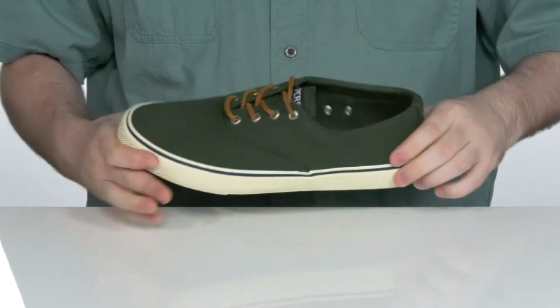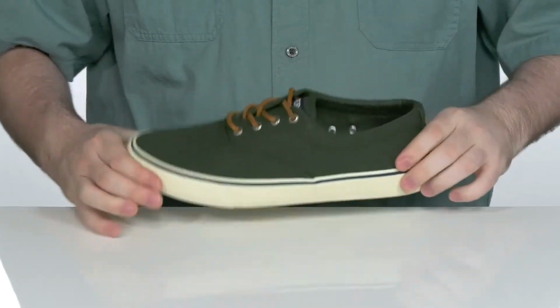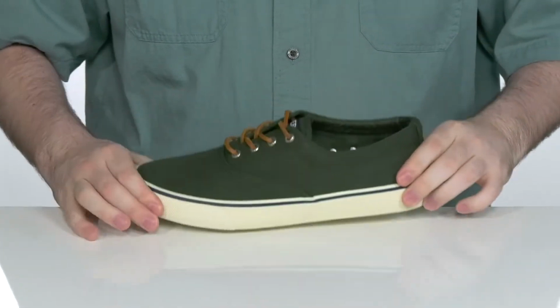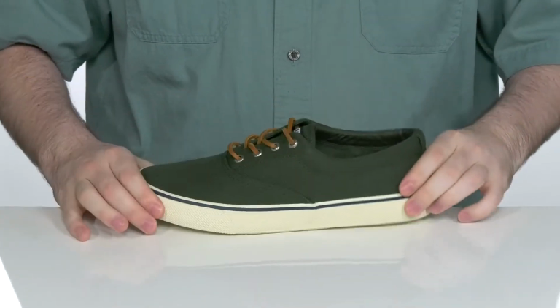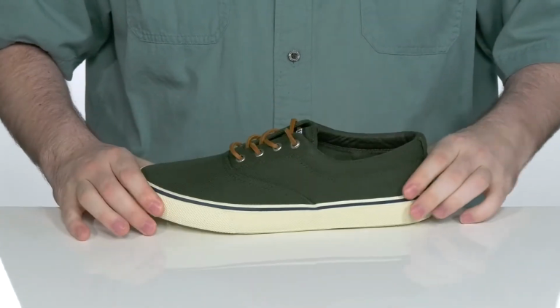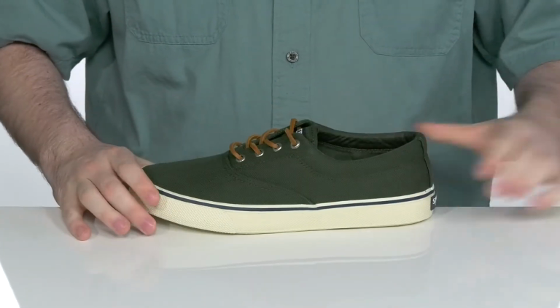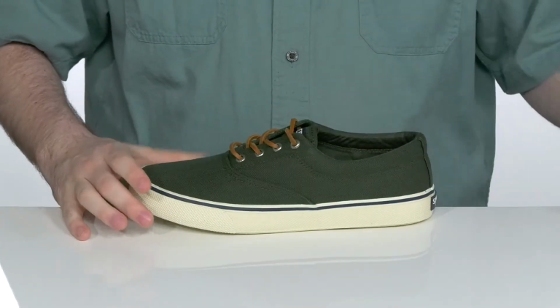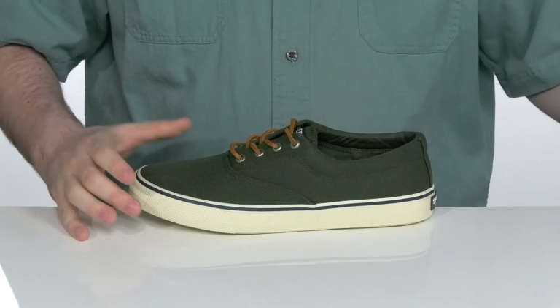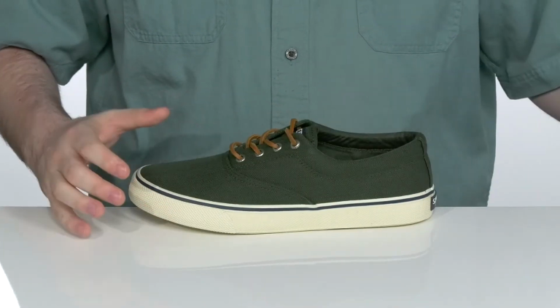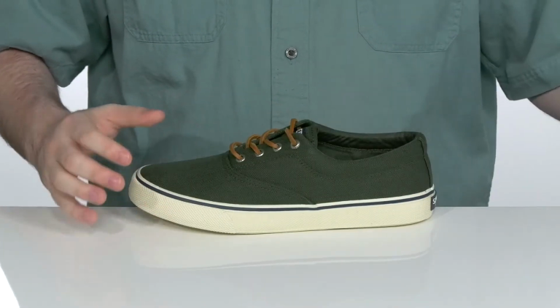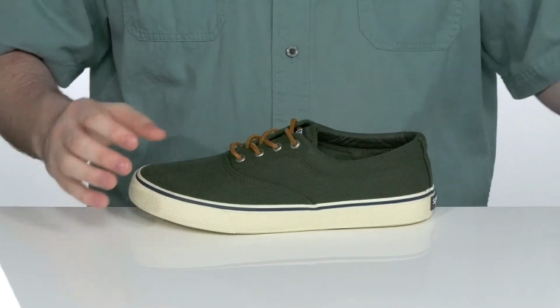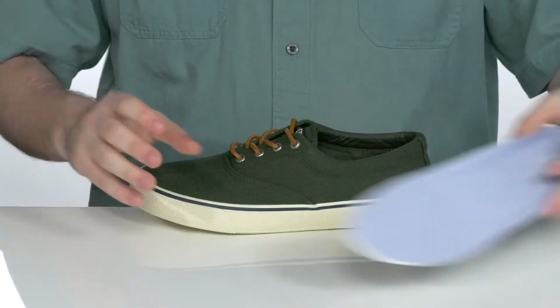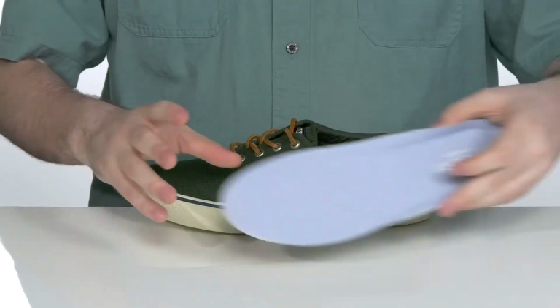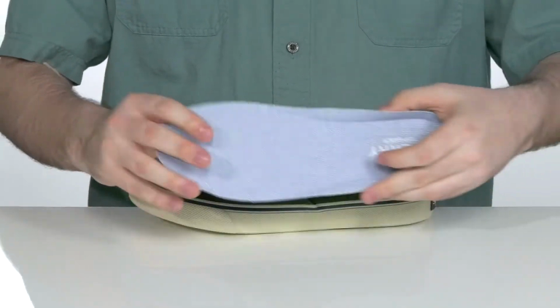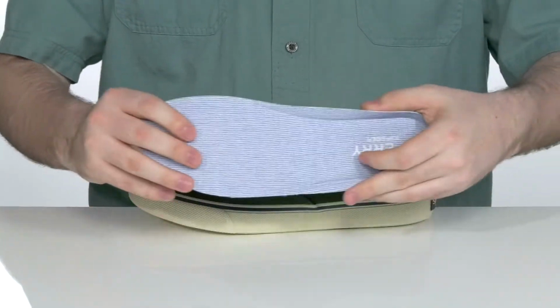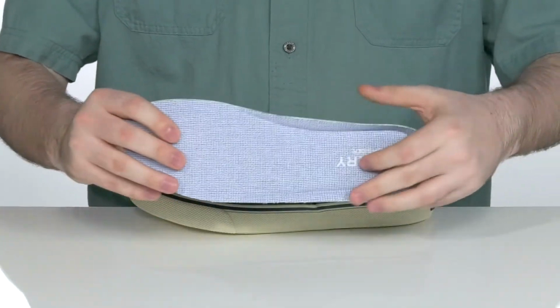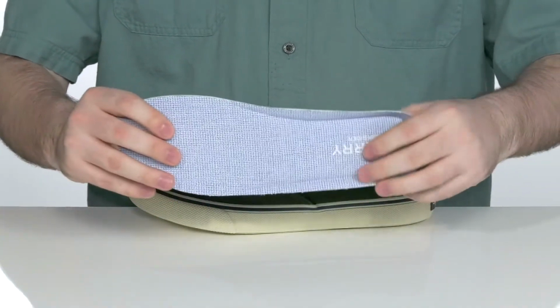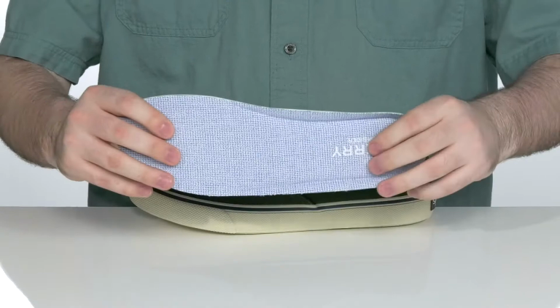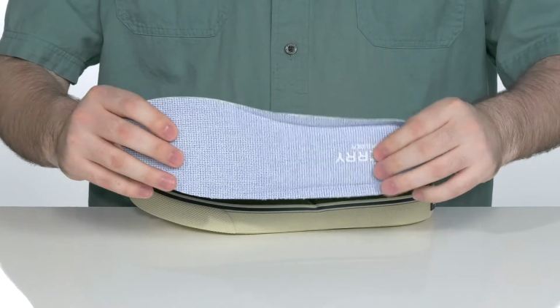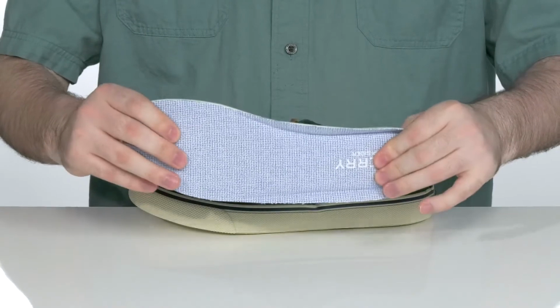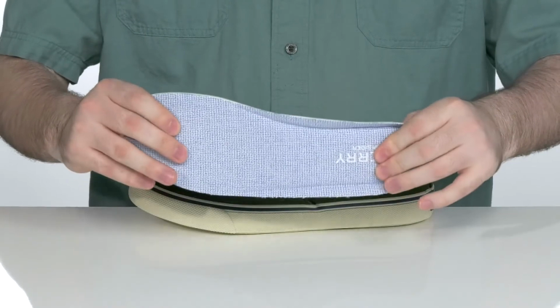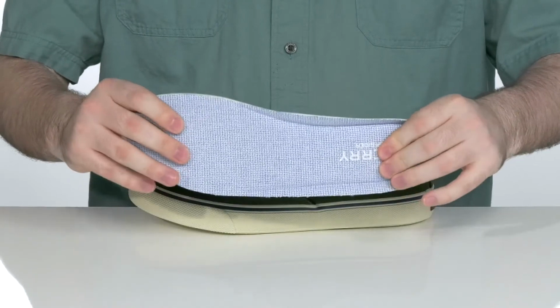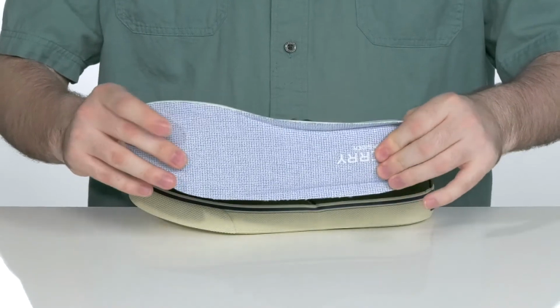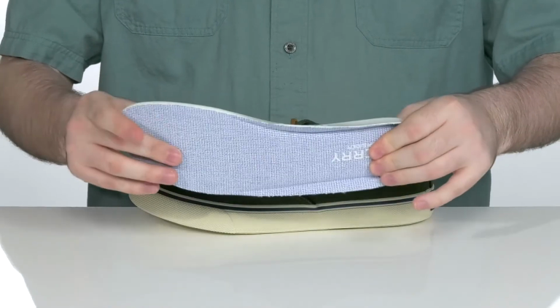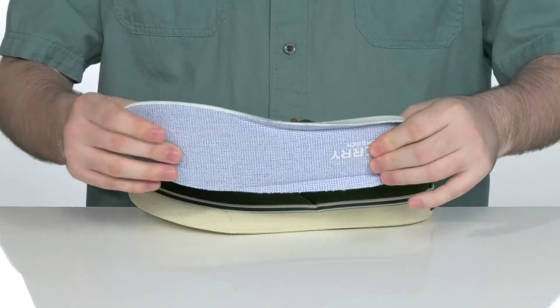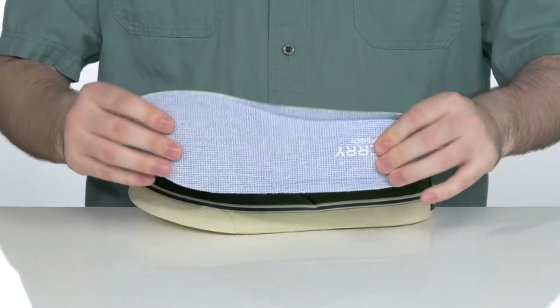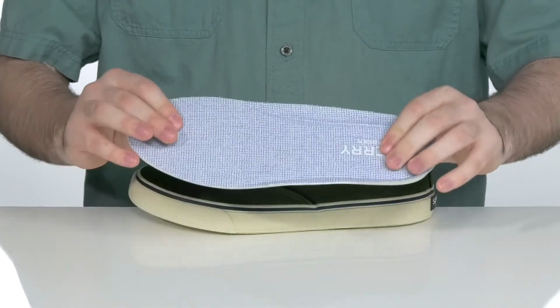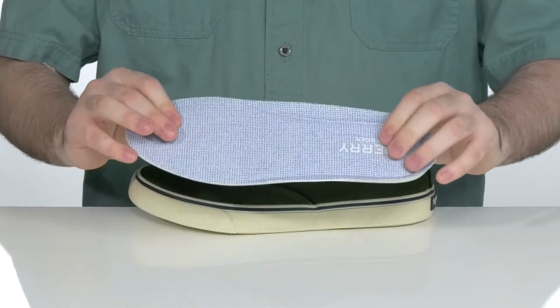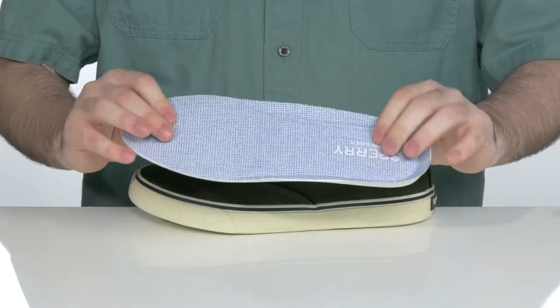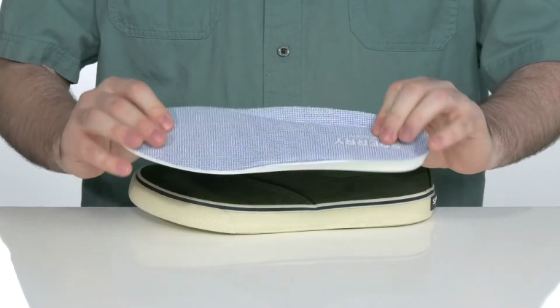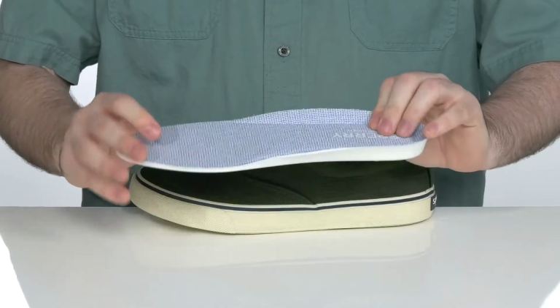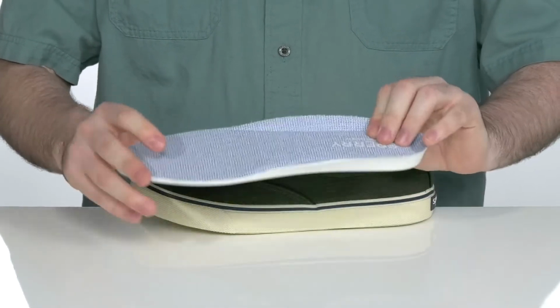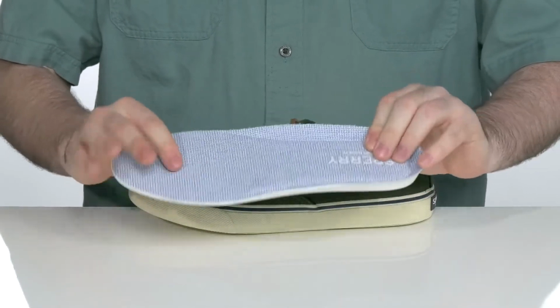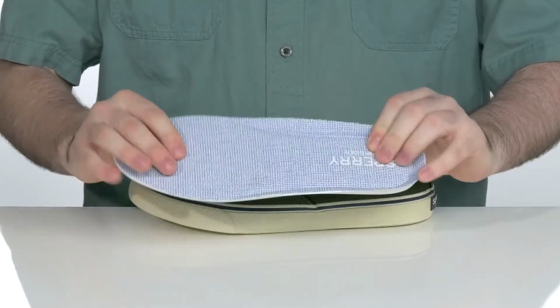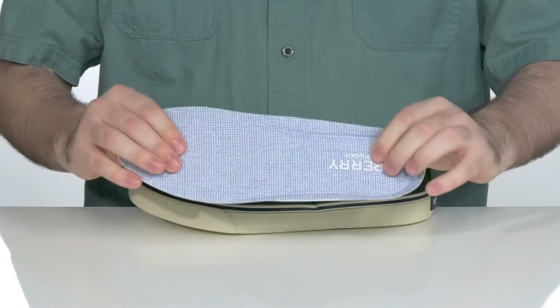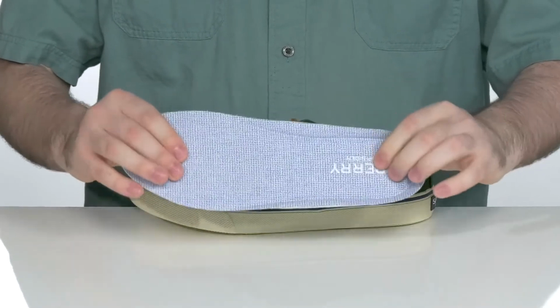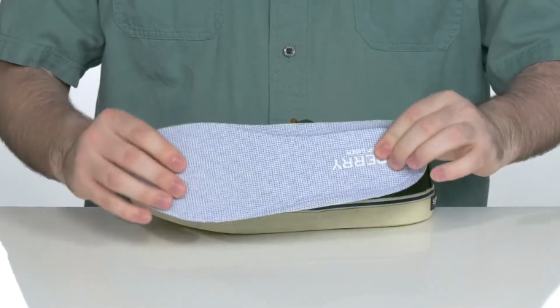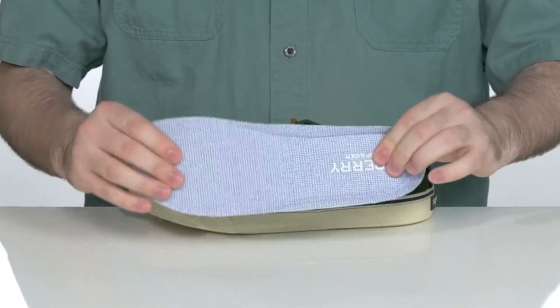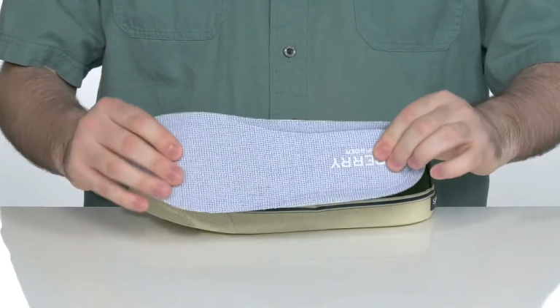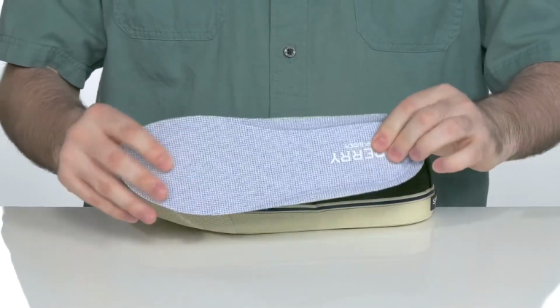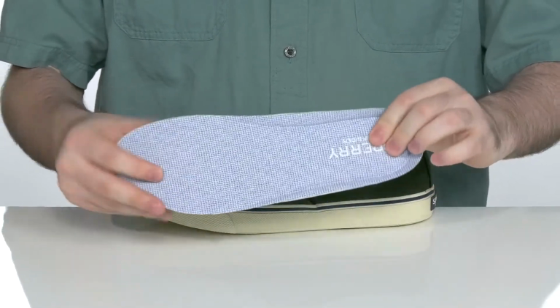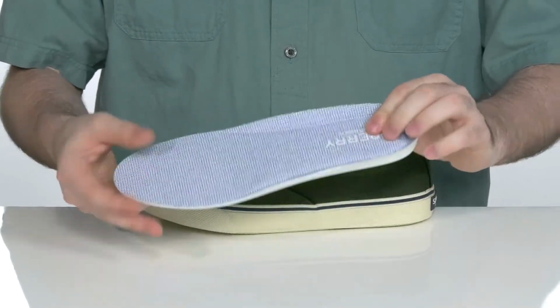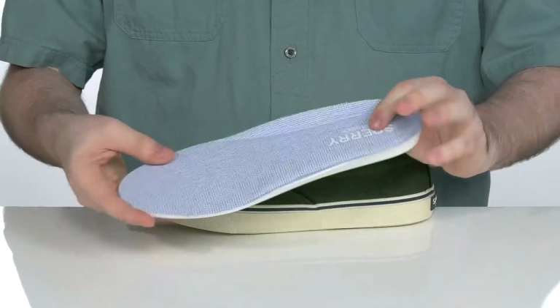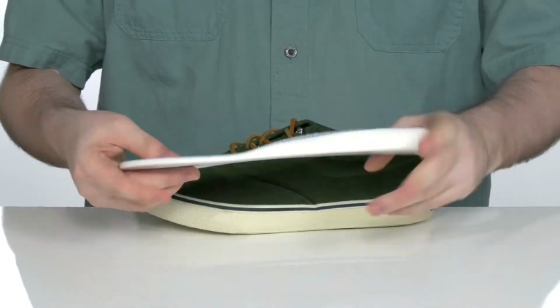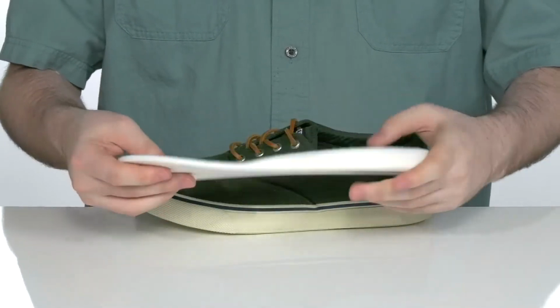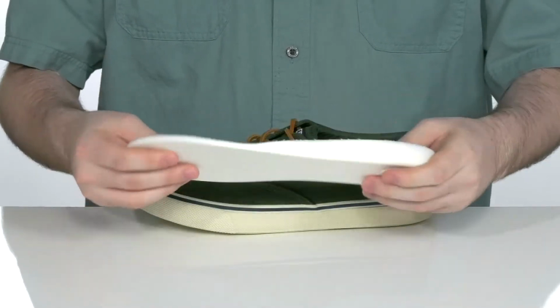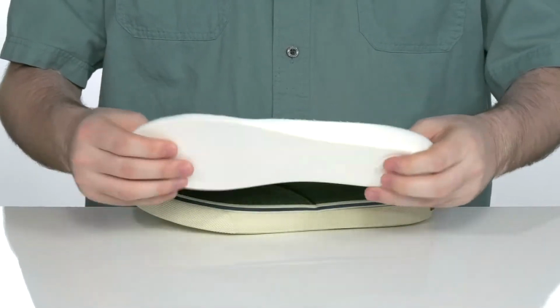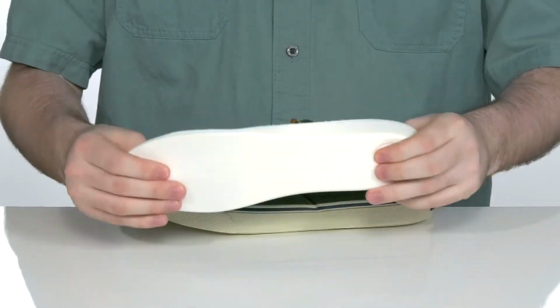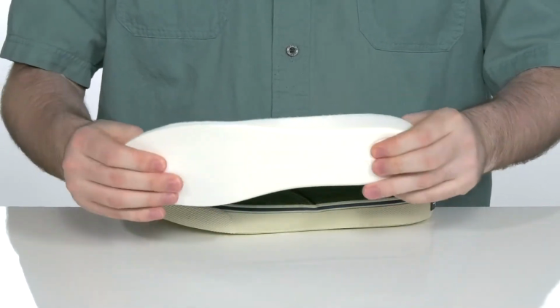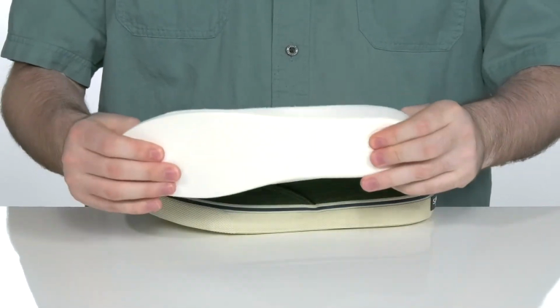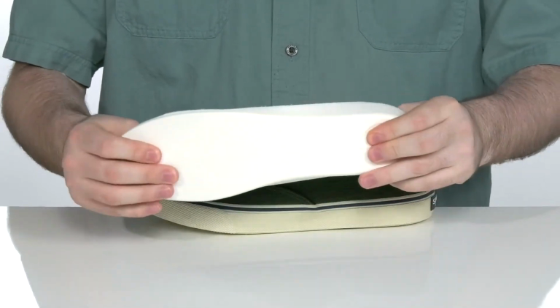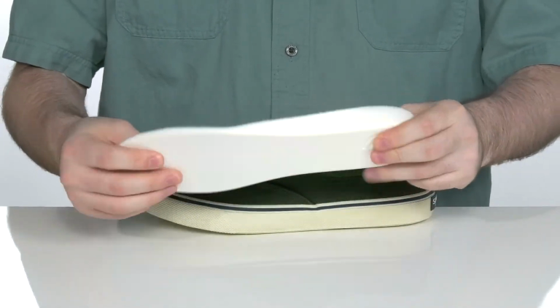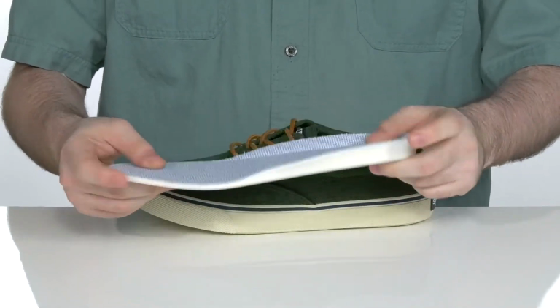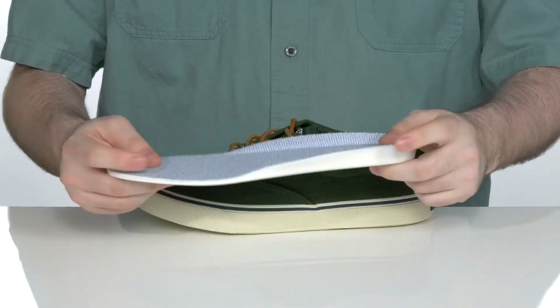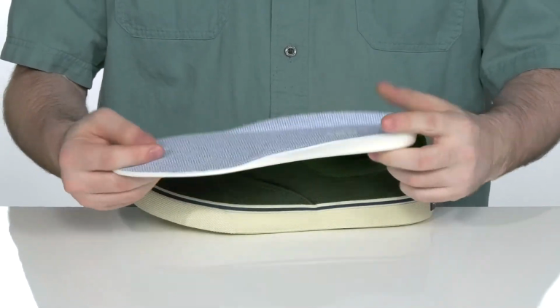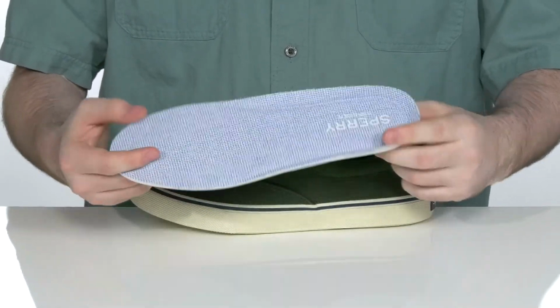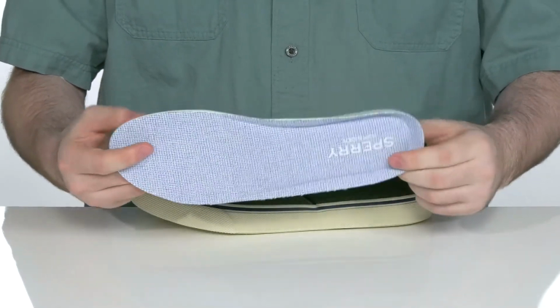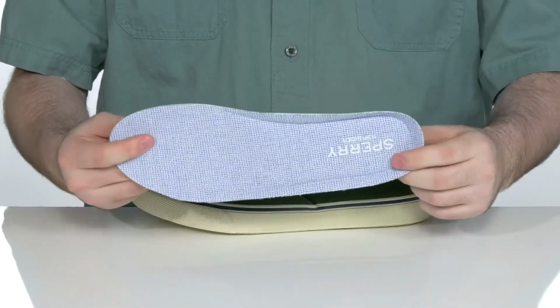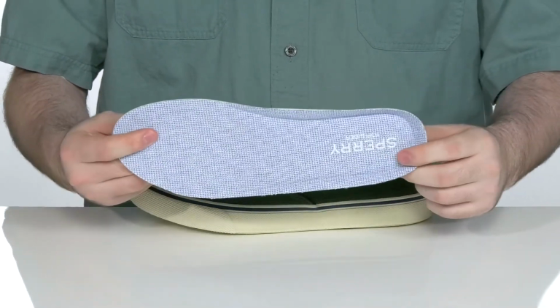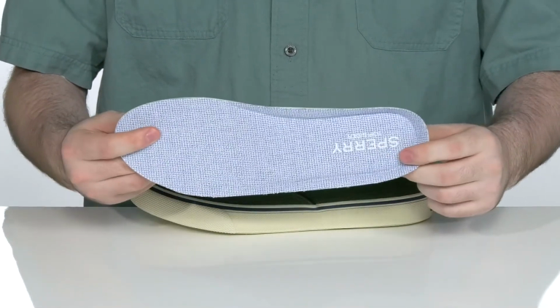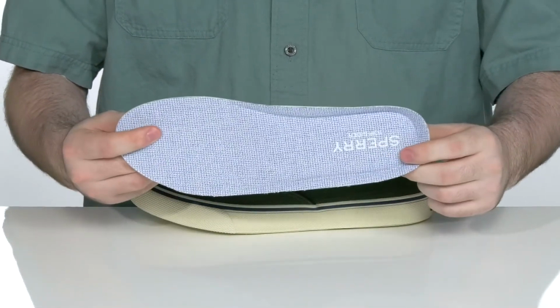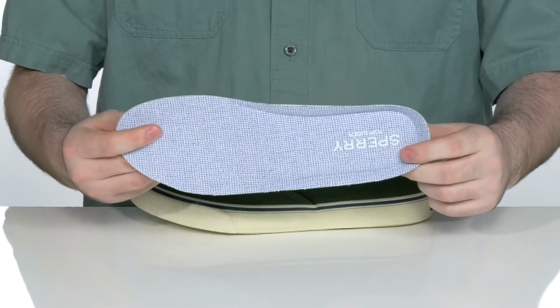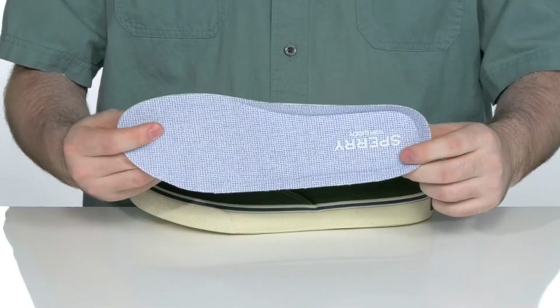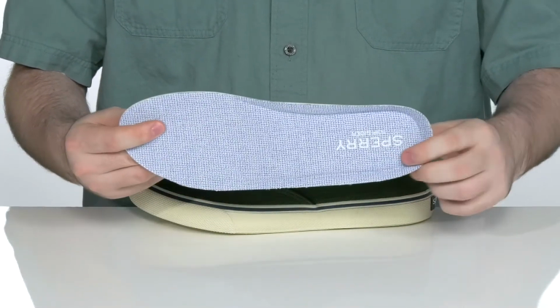It comes with a removable foam footbed to make way for any custom orthotics, as well as to make sure that this has plenty of squish to keep you feeling good.